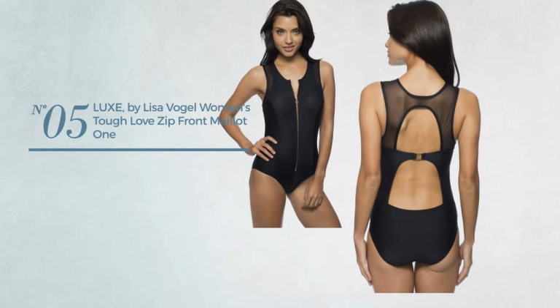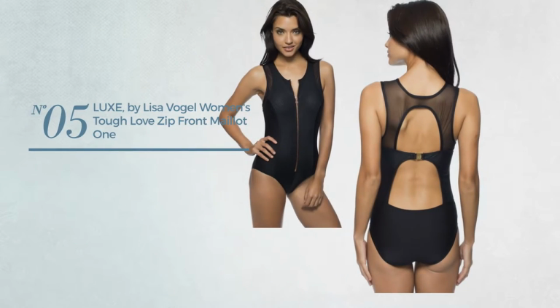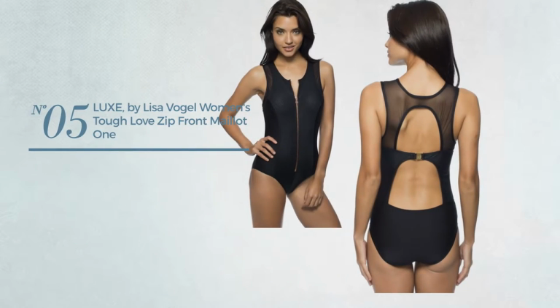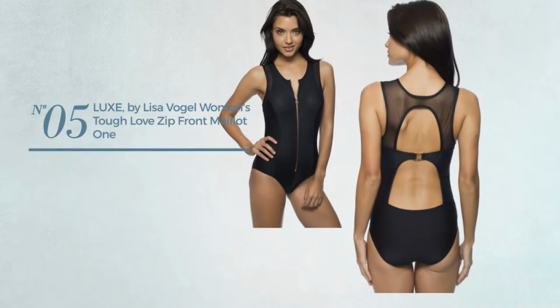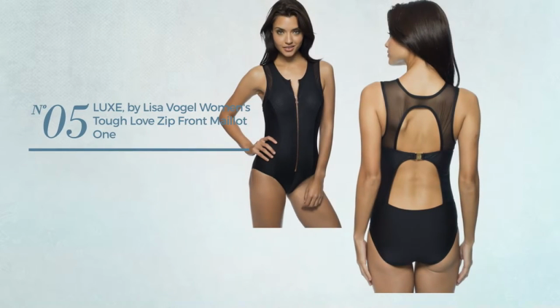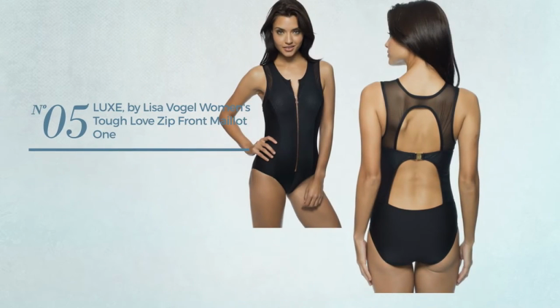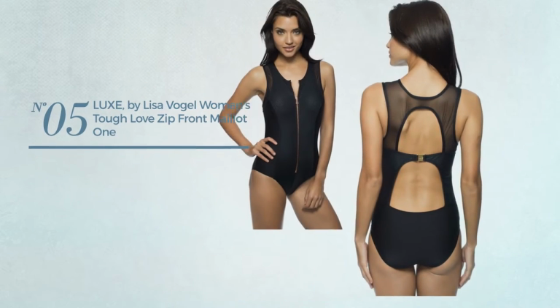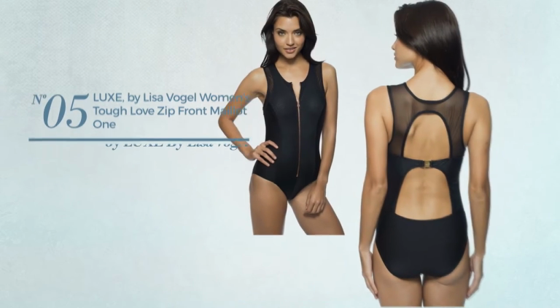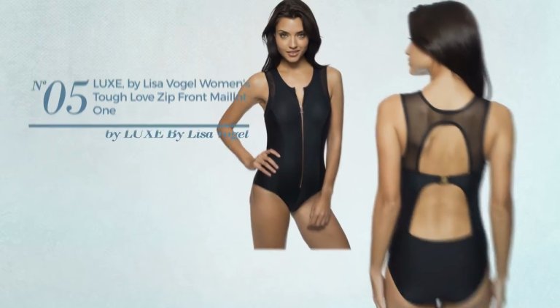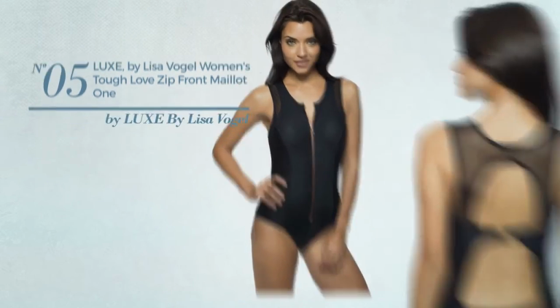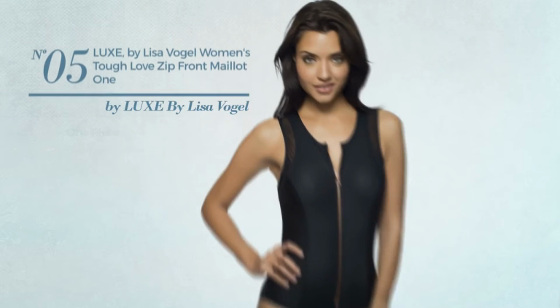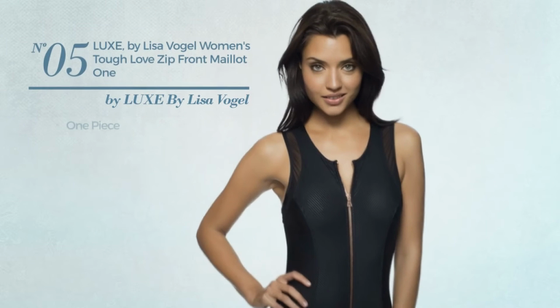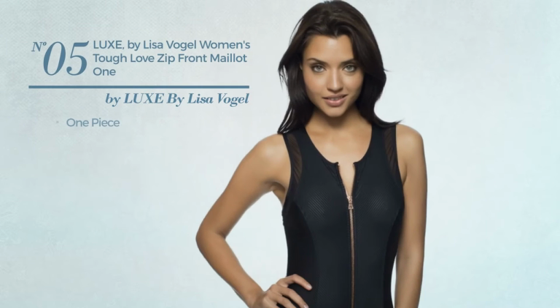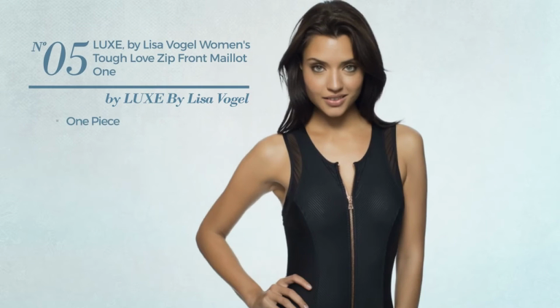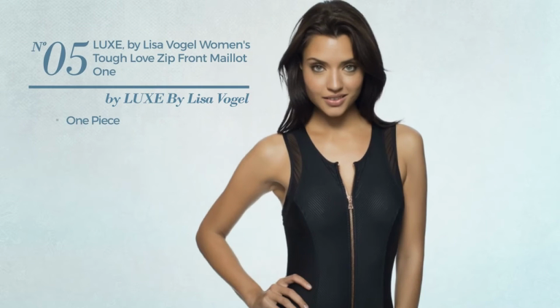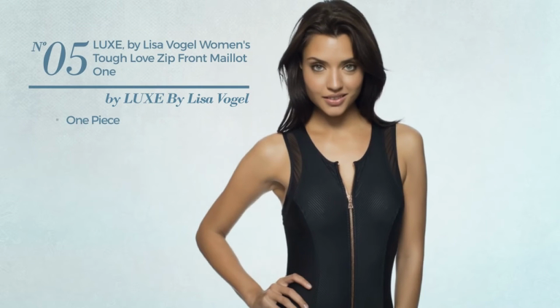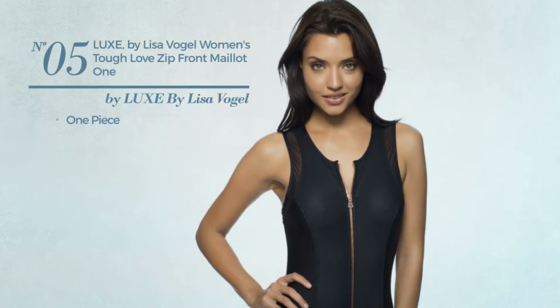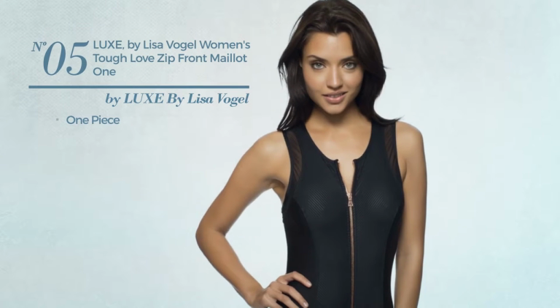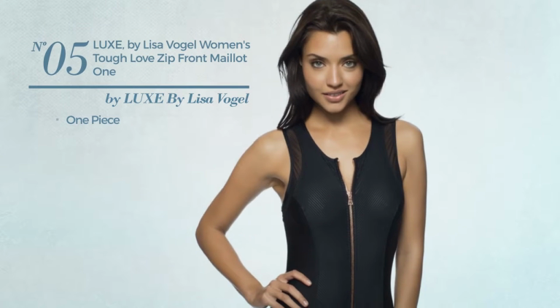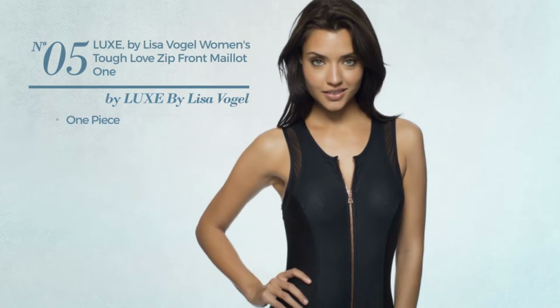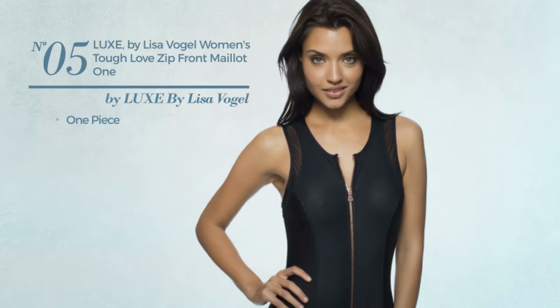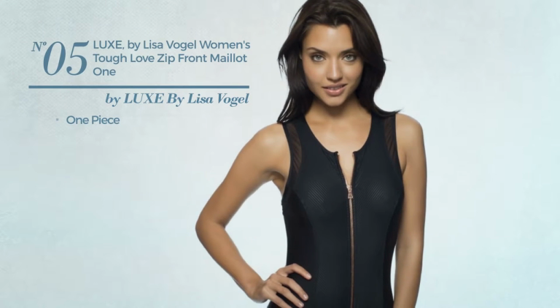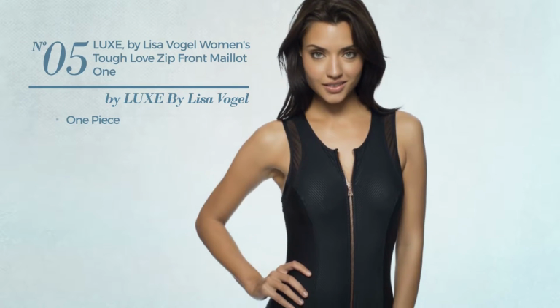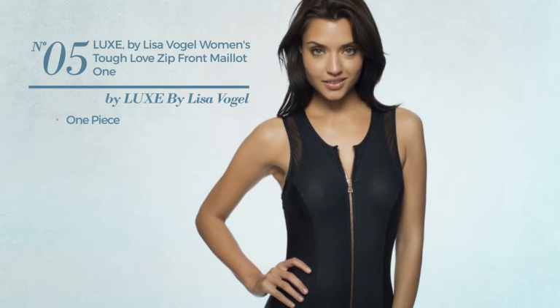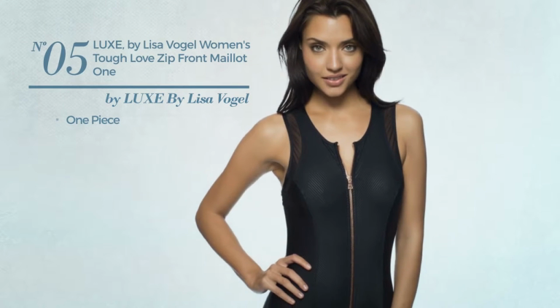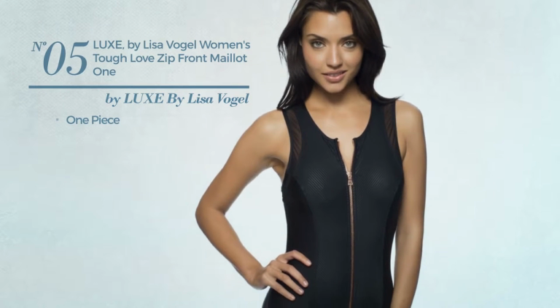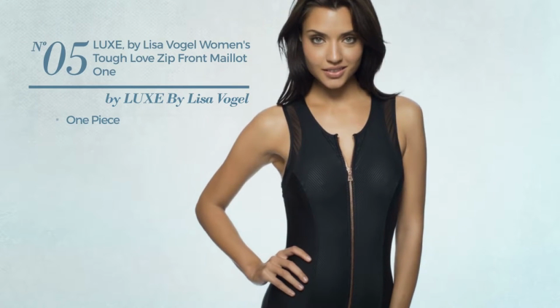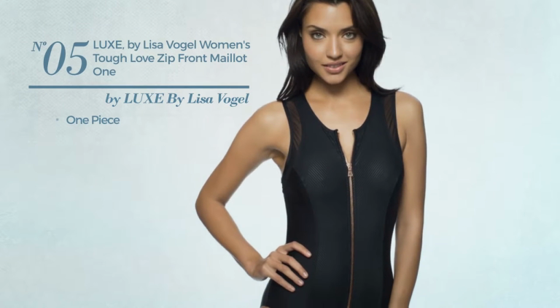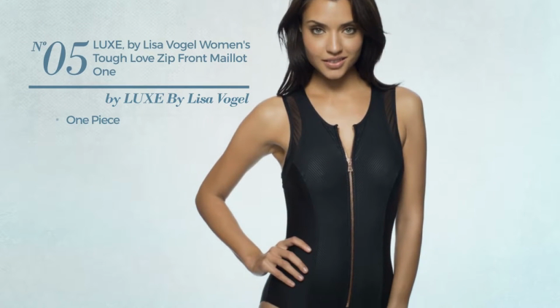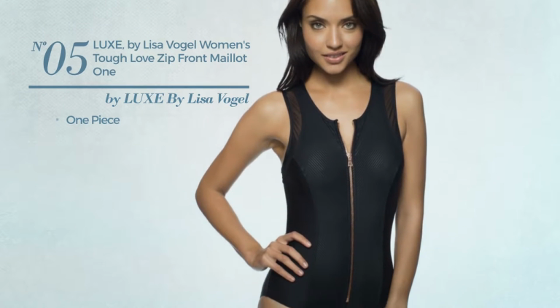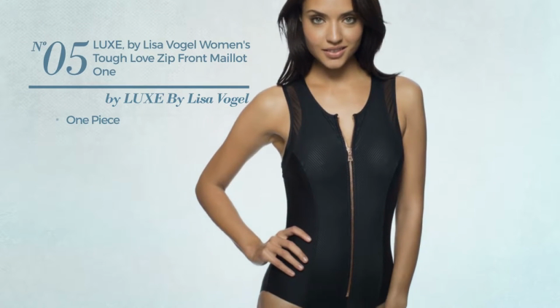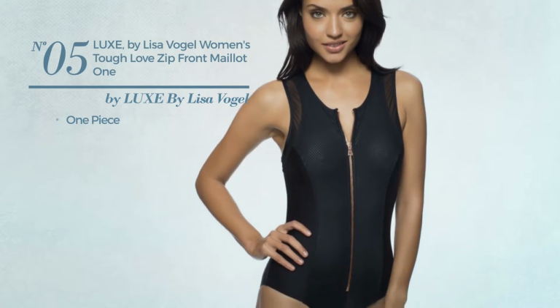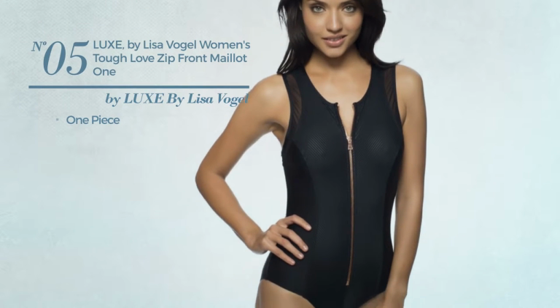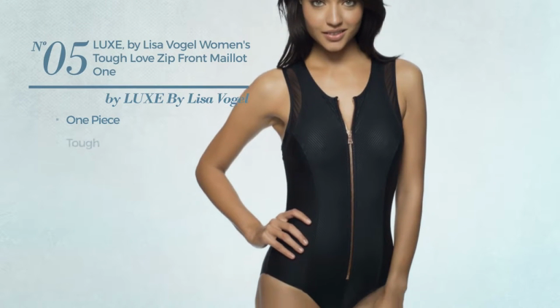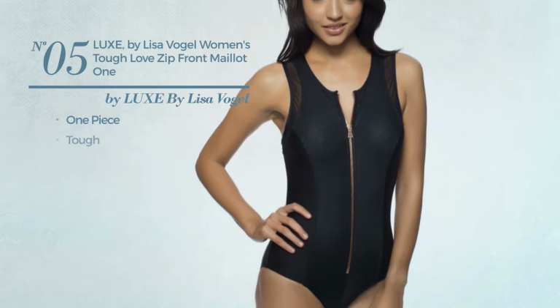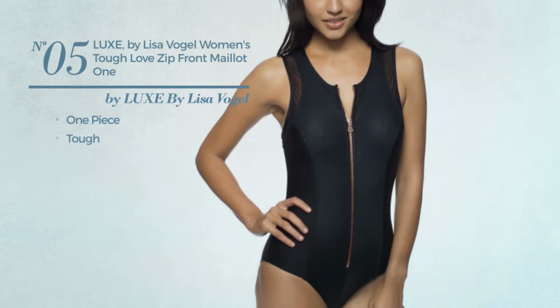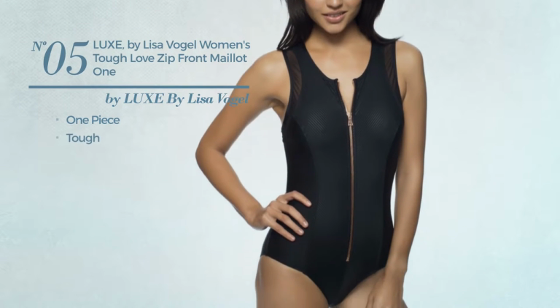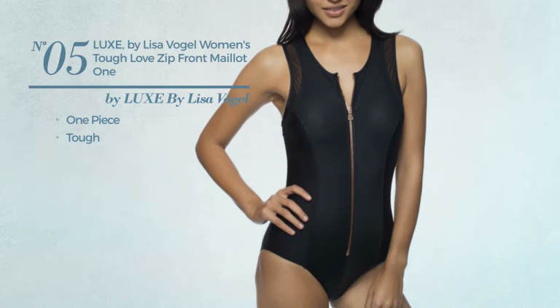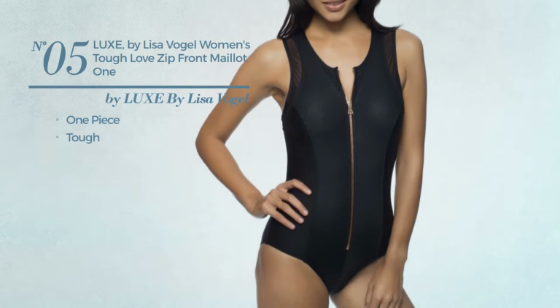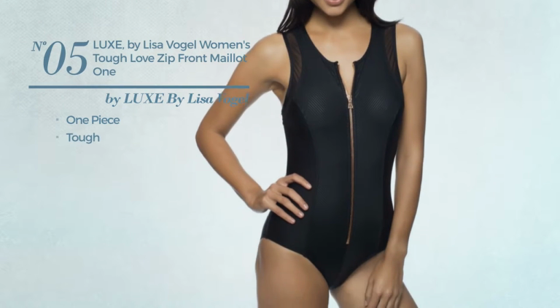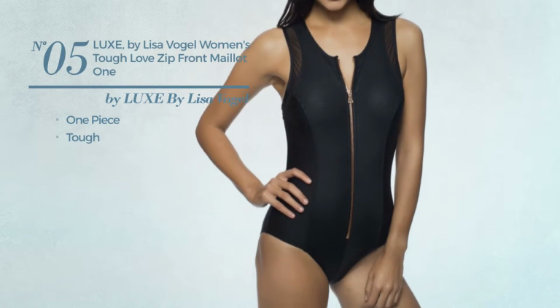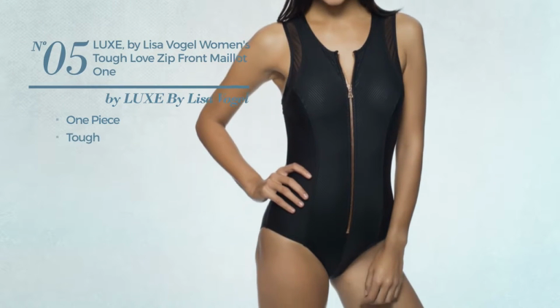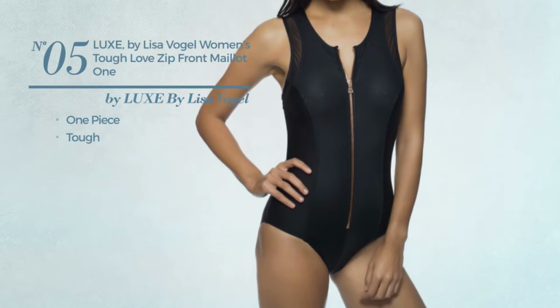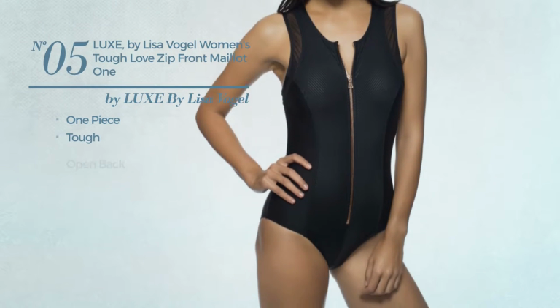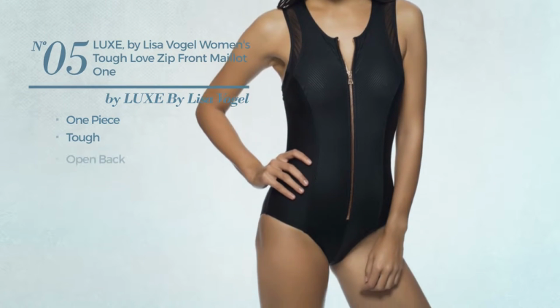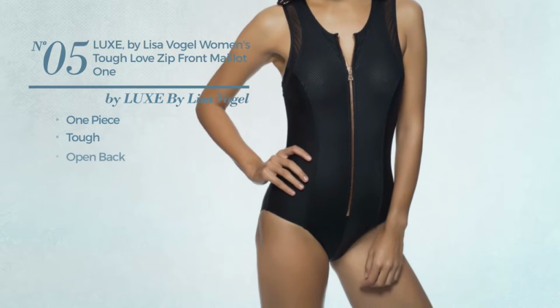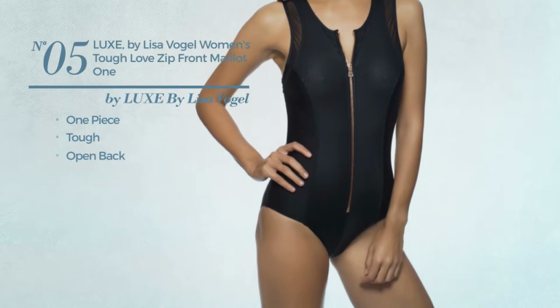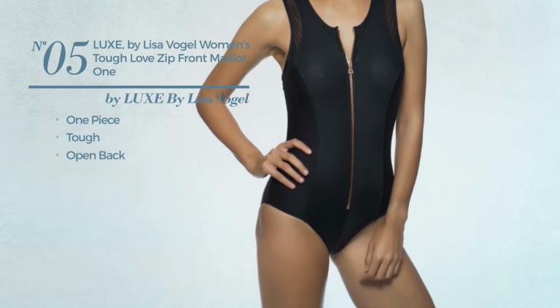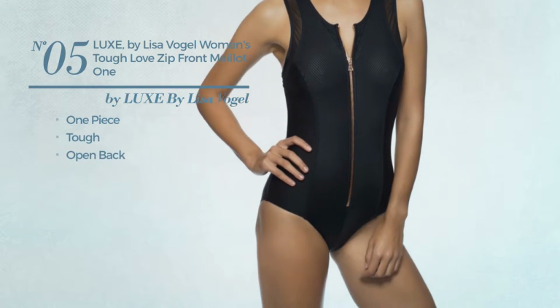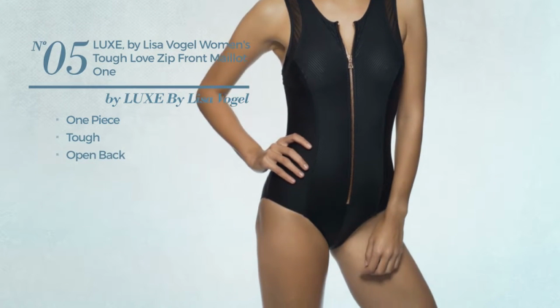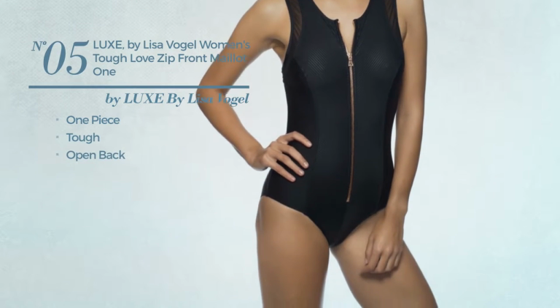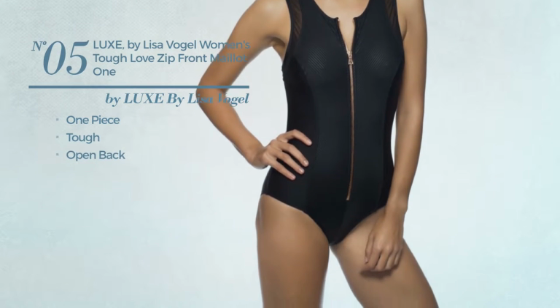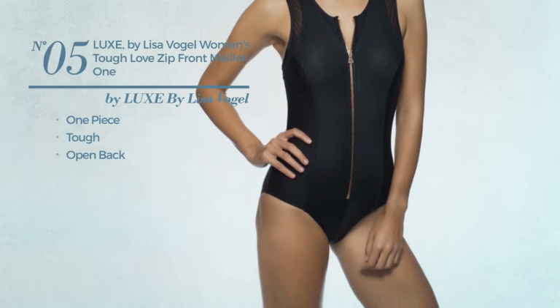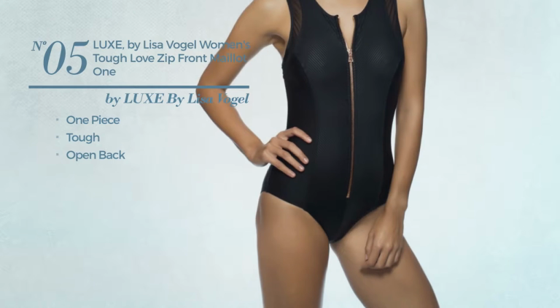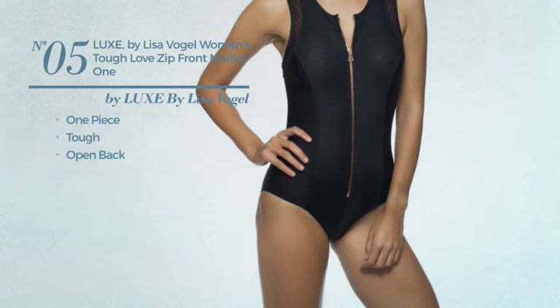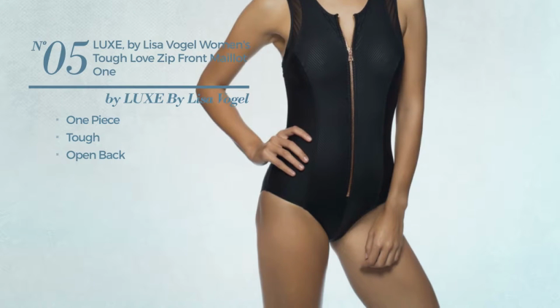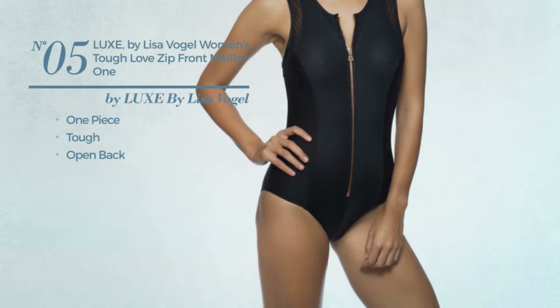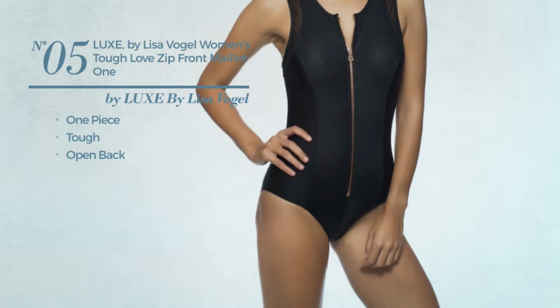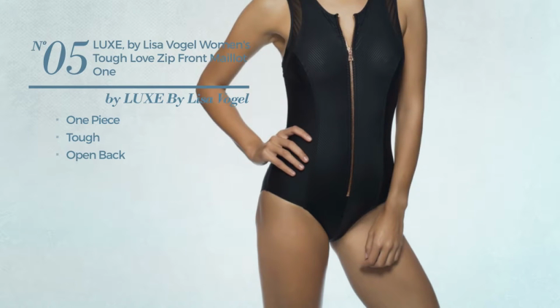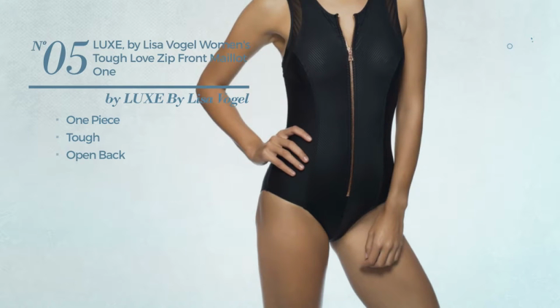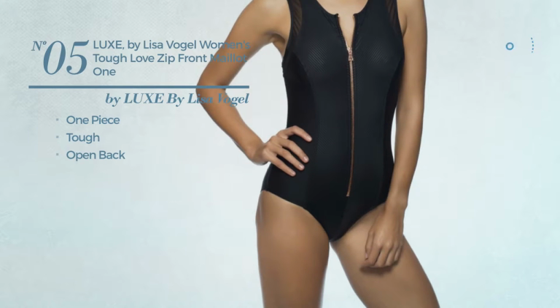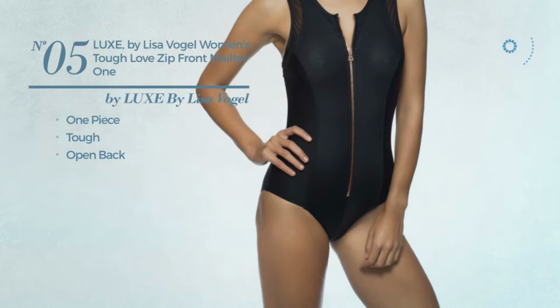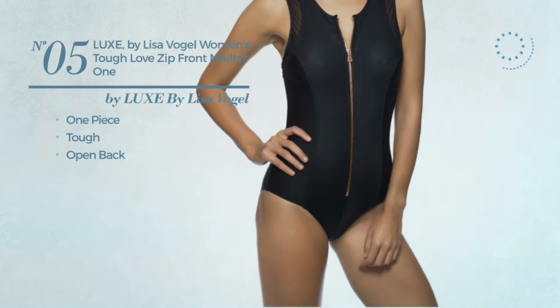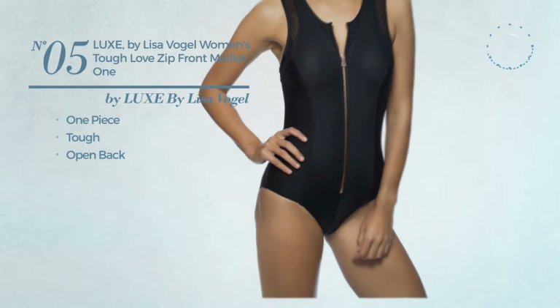Number 5. A One-Piece Swimsuit, crafted from tough material, with open back. Available in 2 colors.